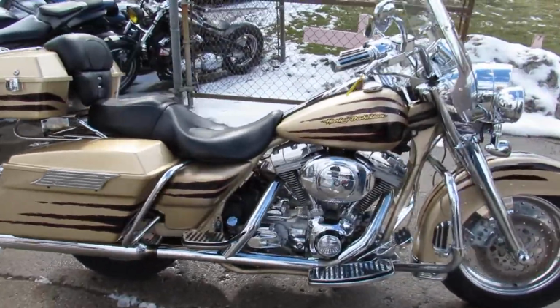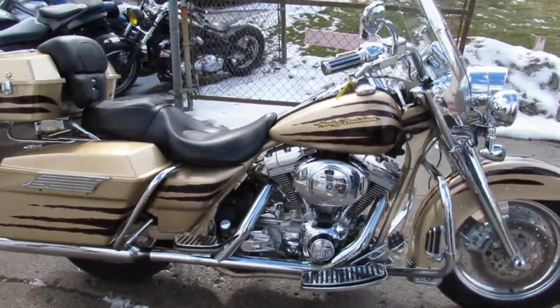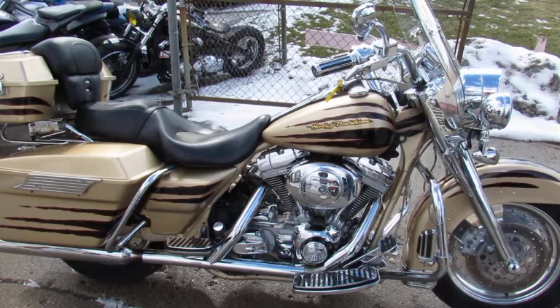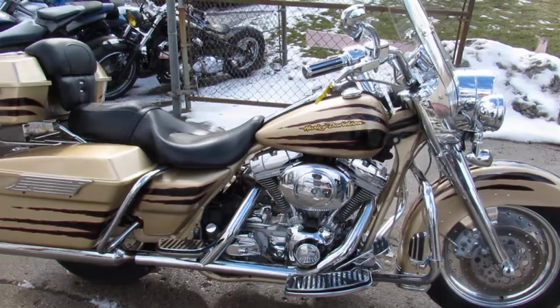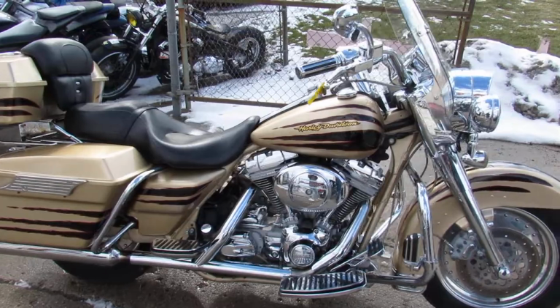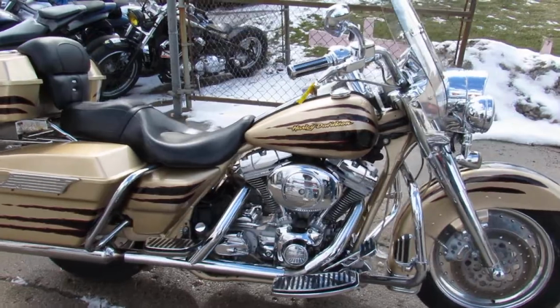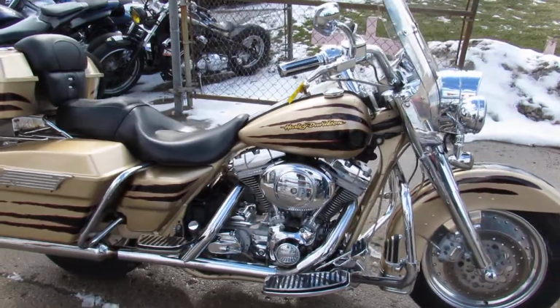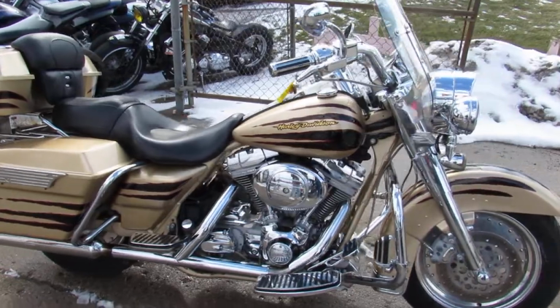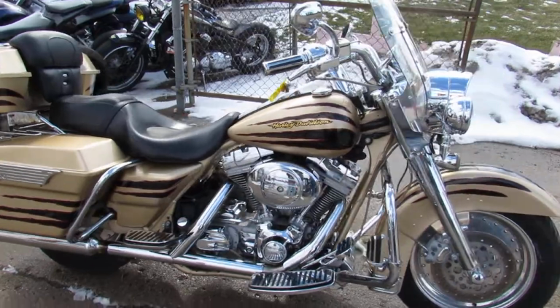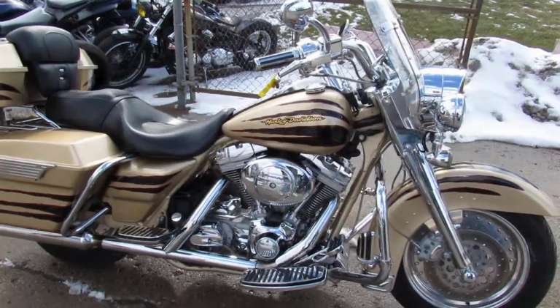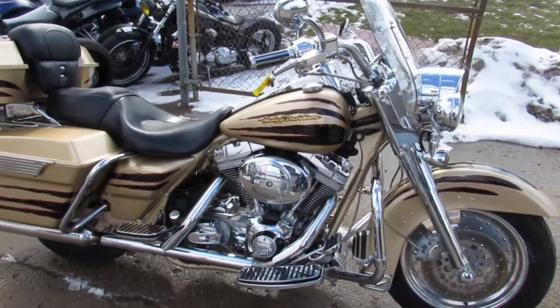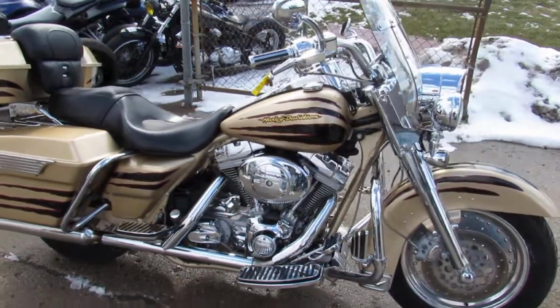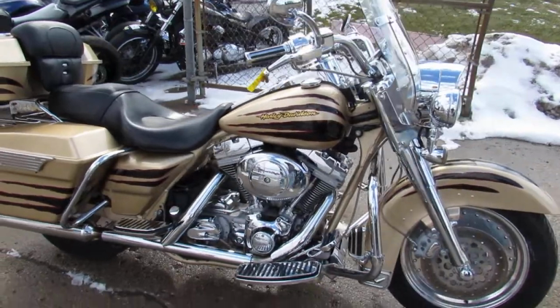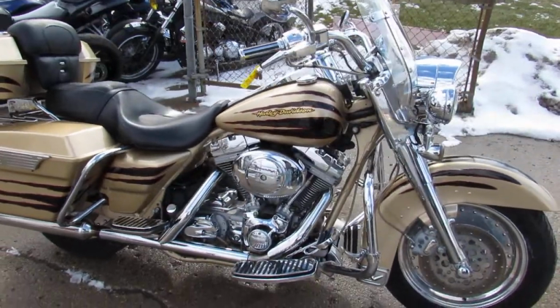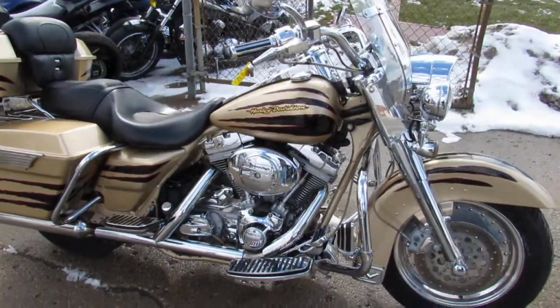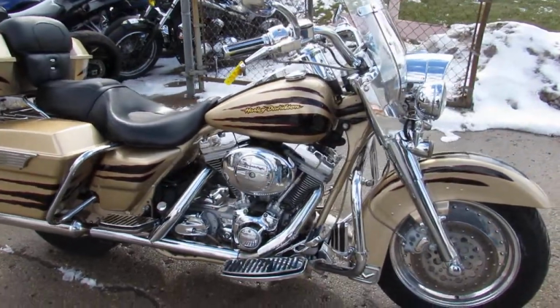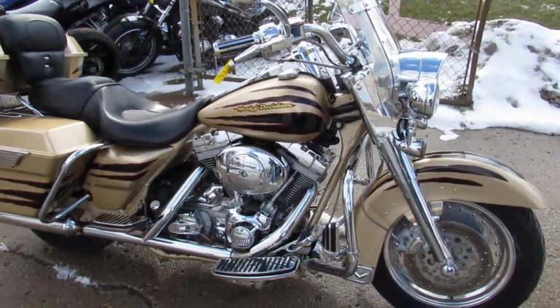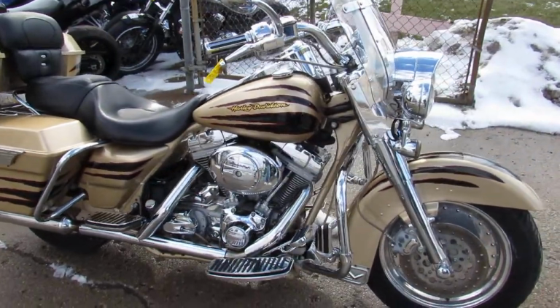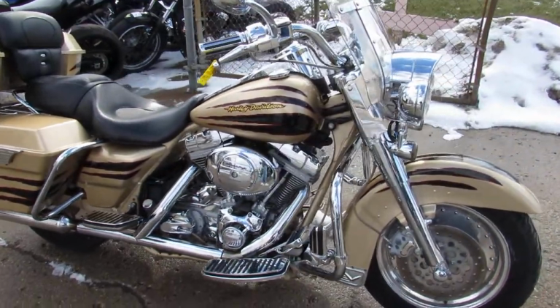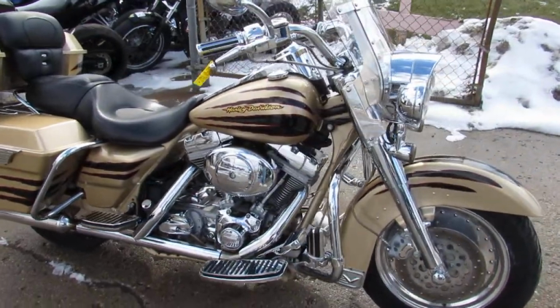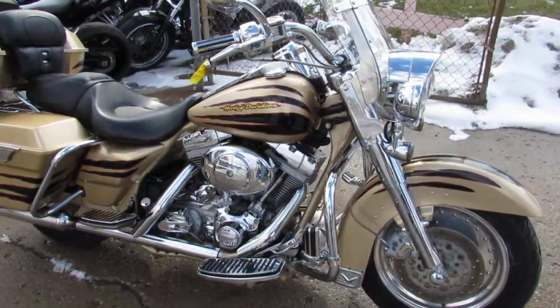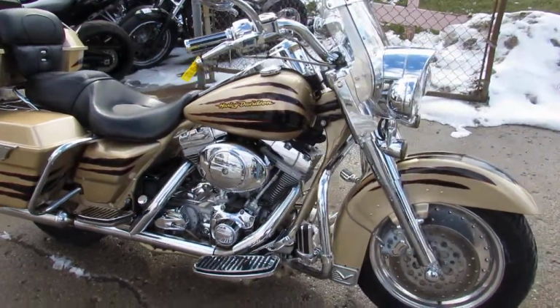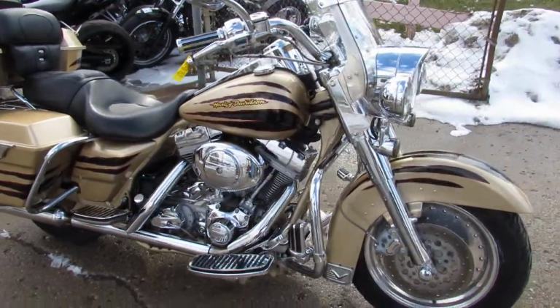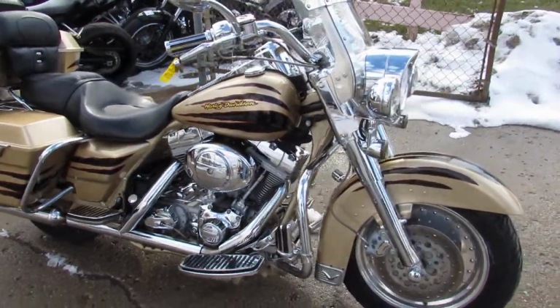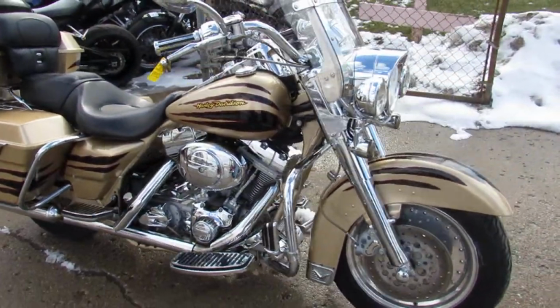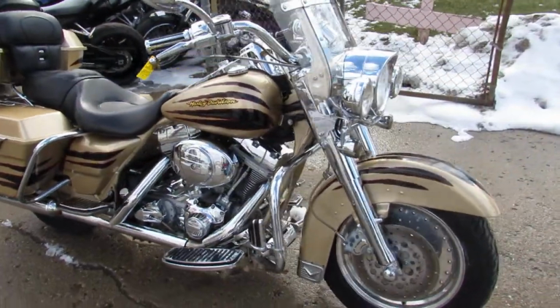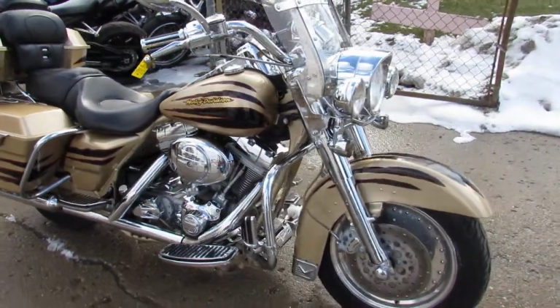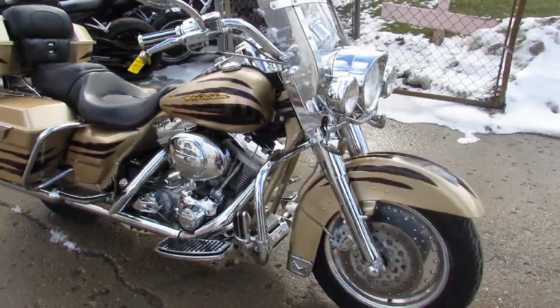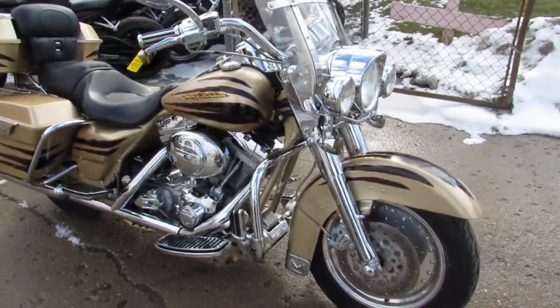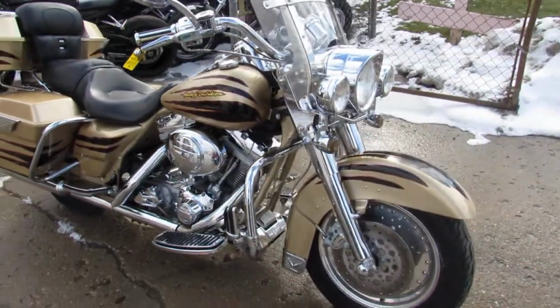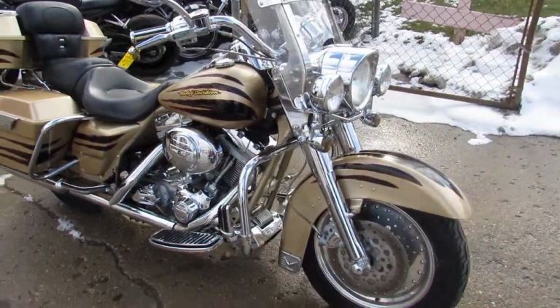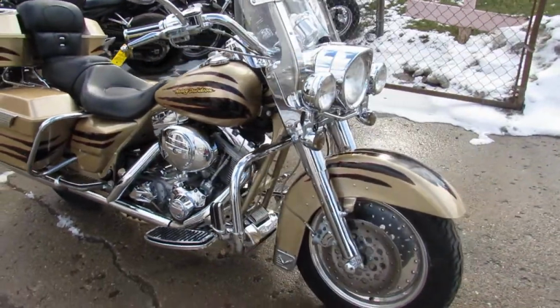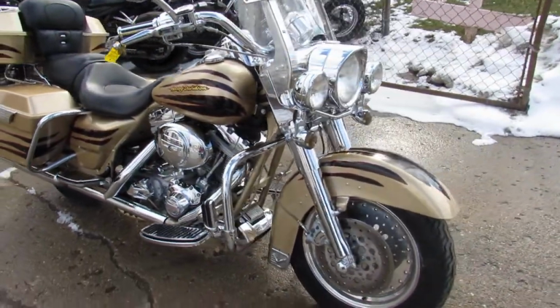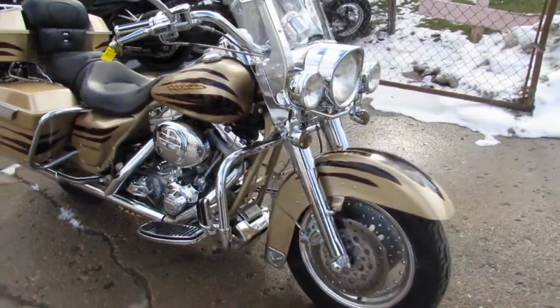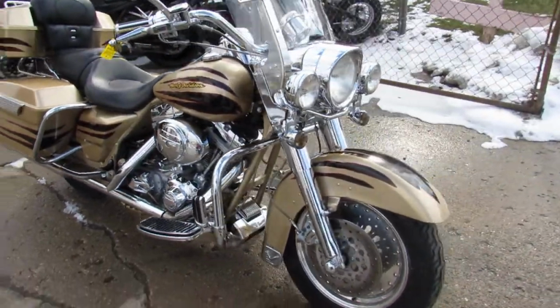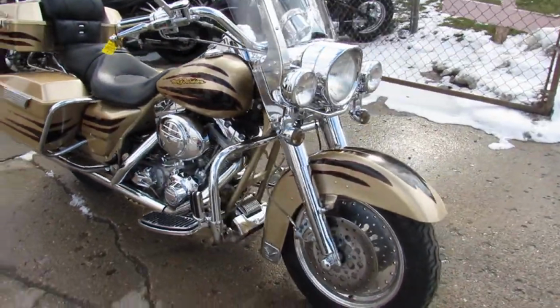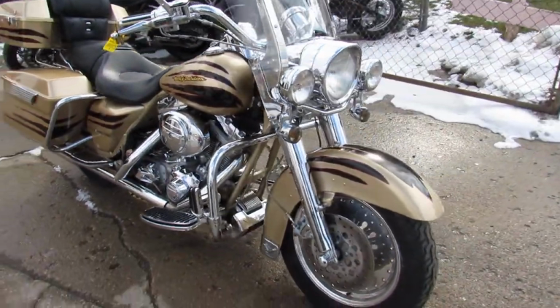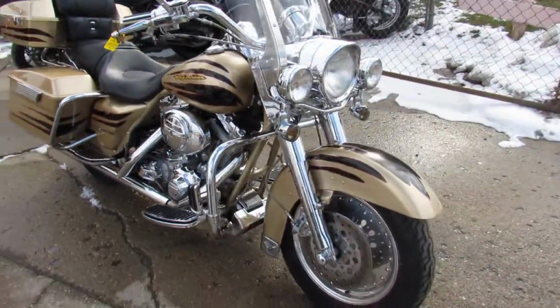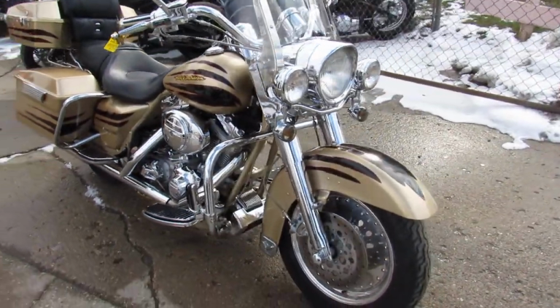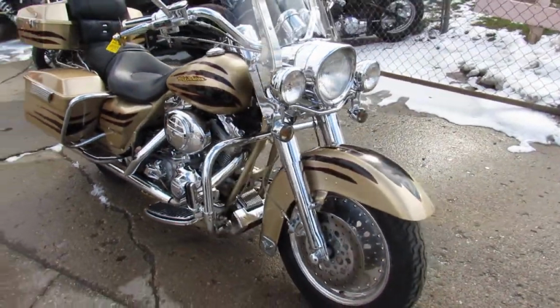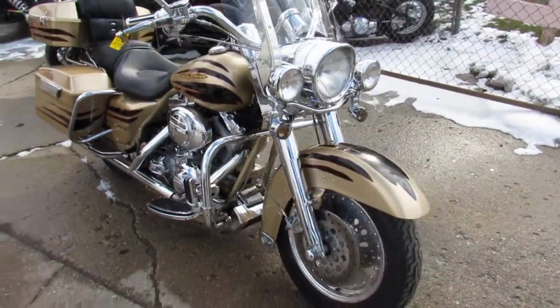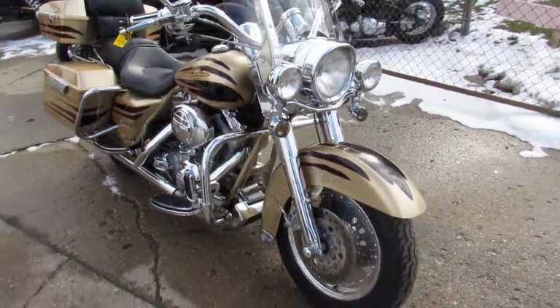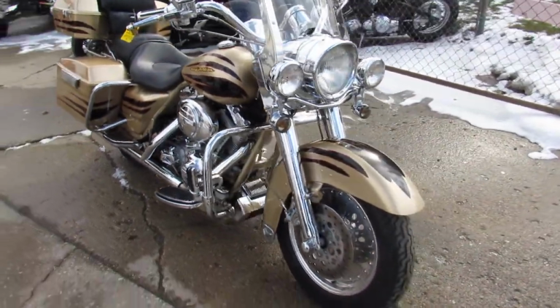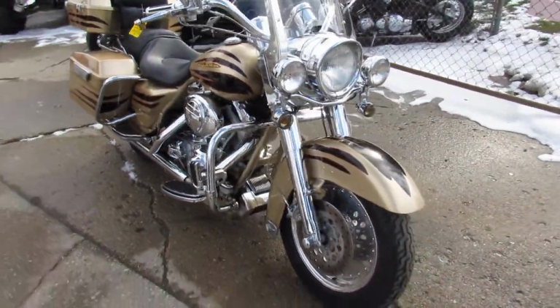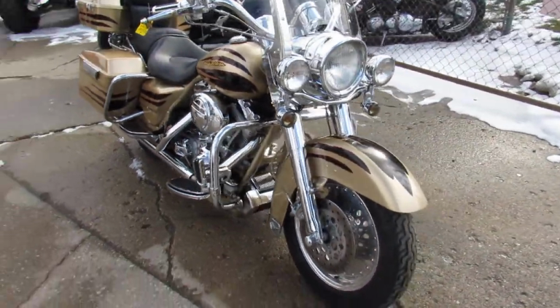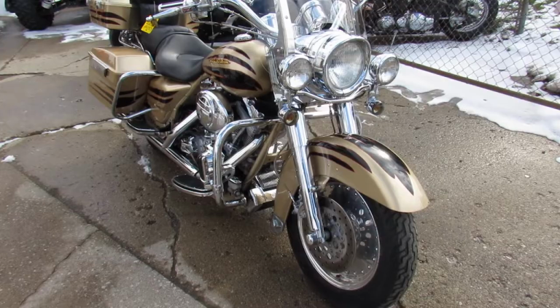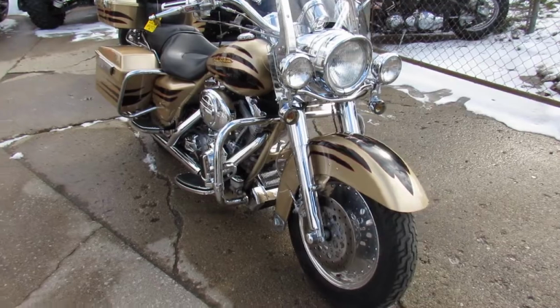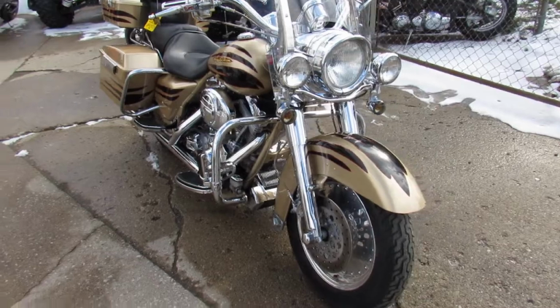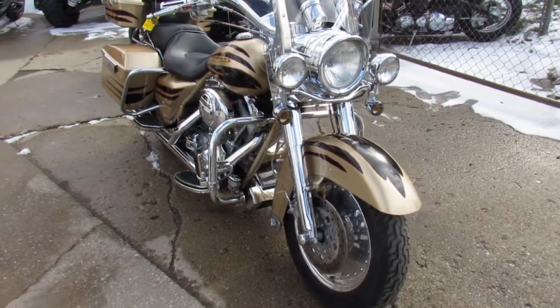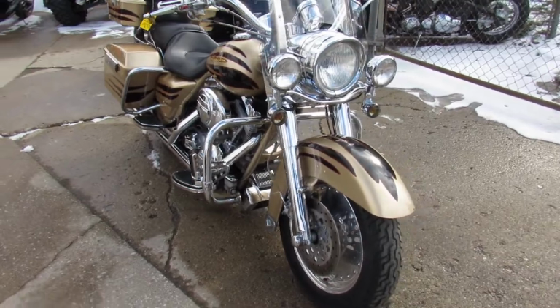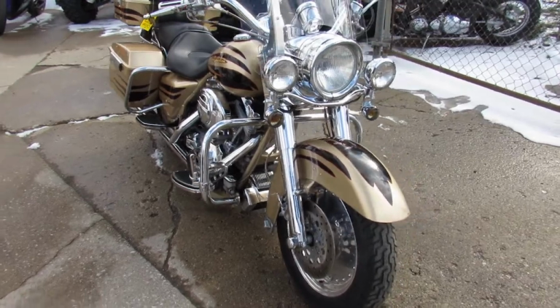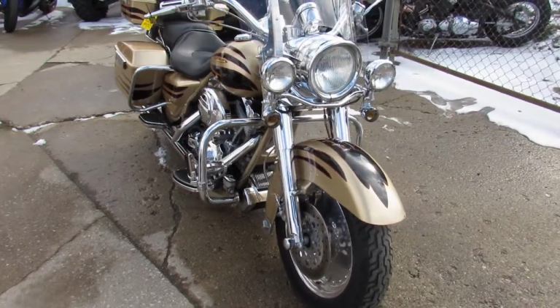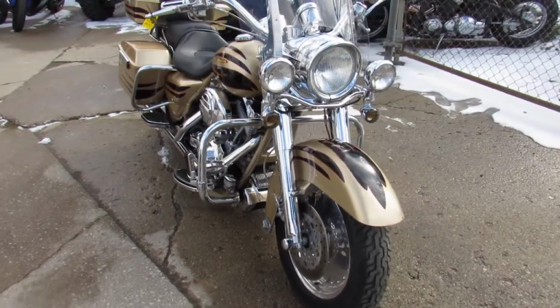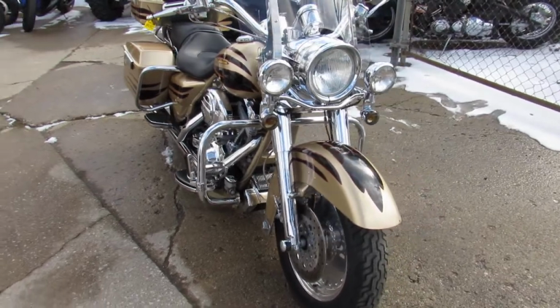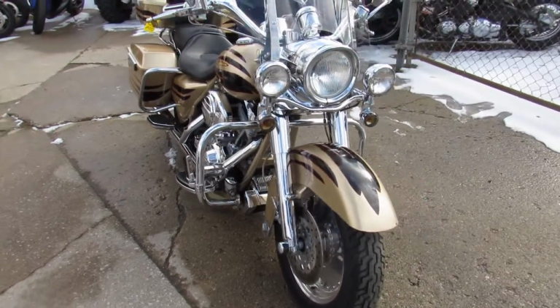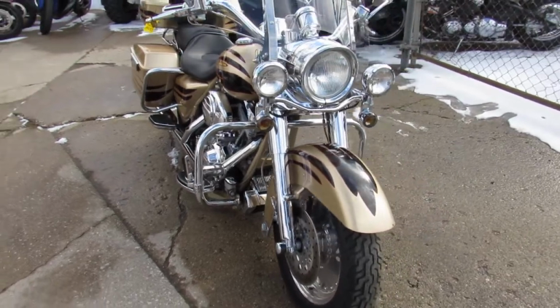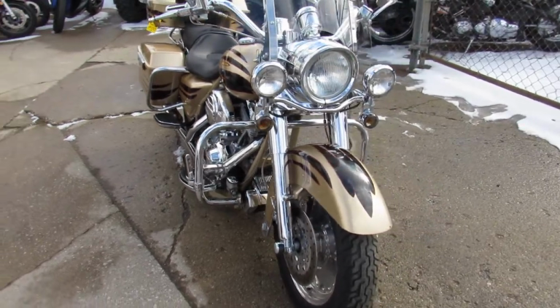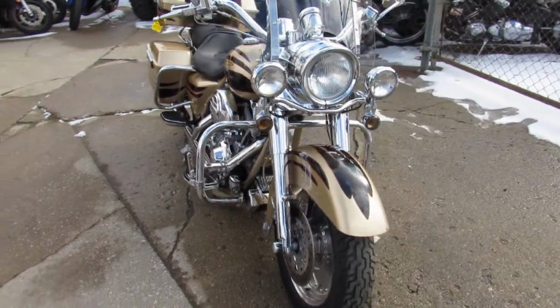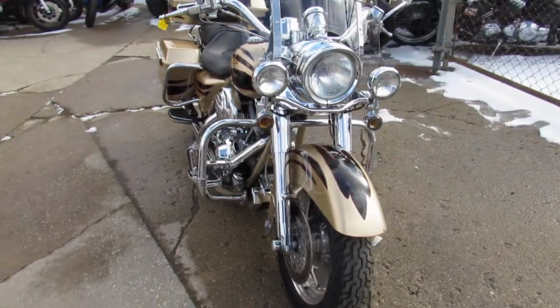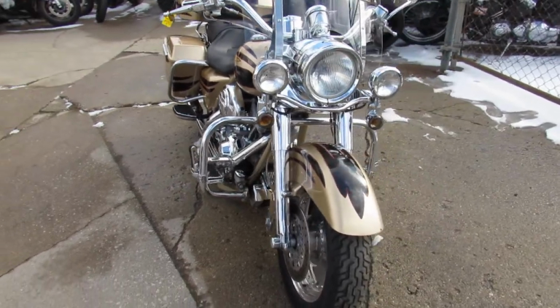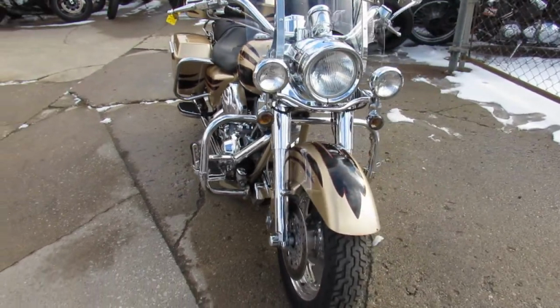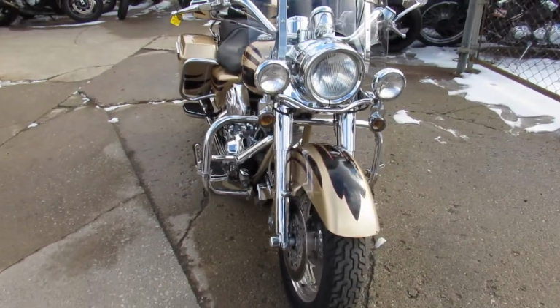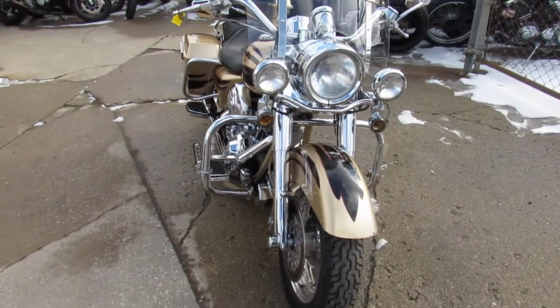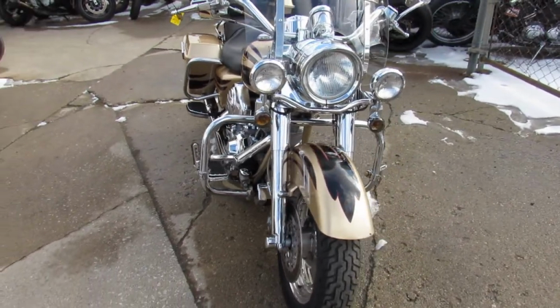This bike turns heads everywhere you go guys — super unique color, hard to find. It's the 2003 Screaming Eagle Road King.